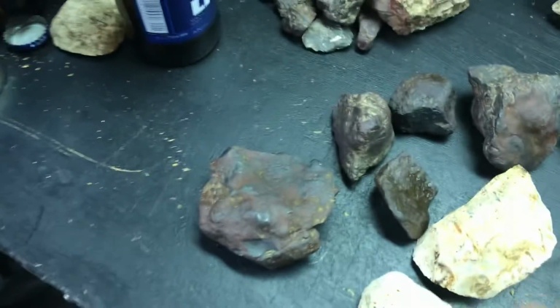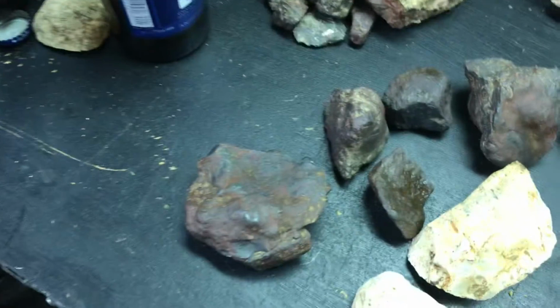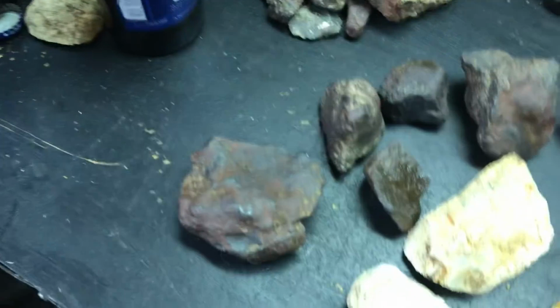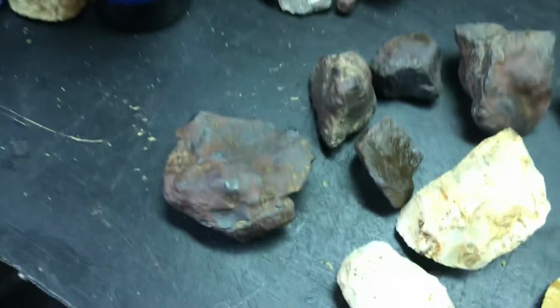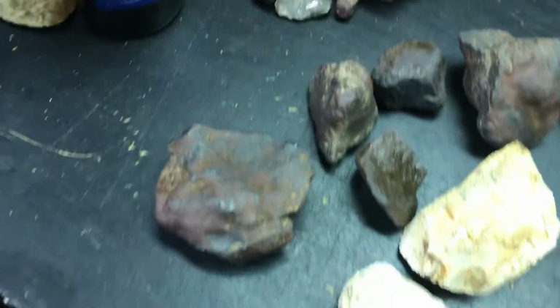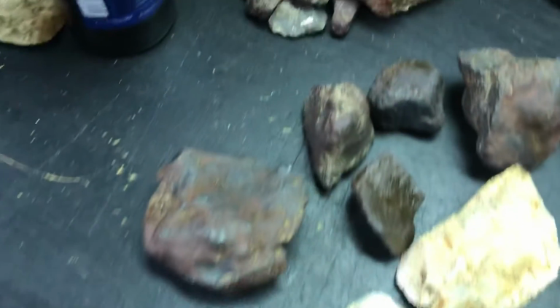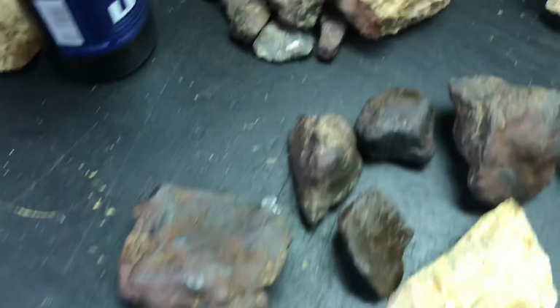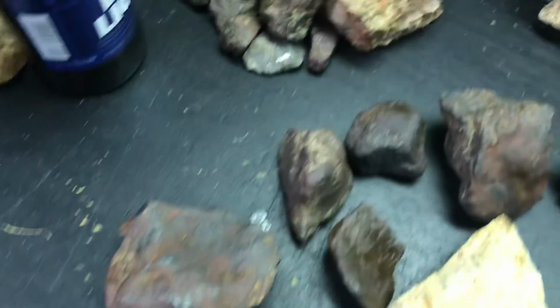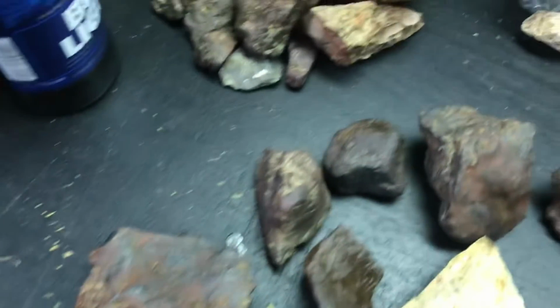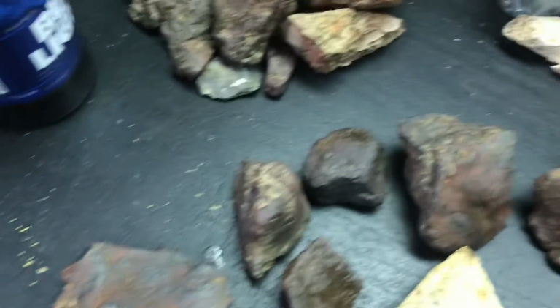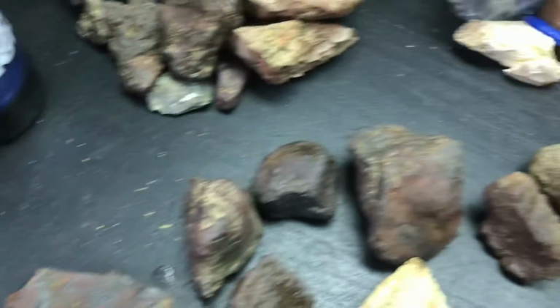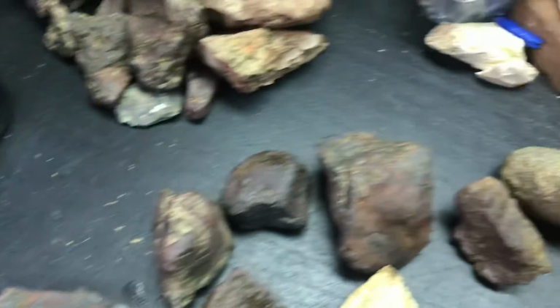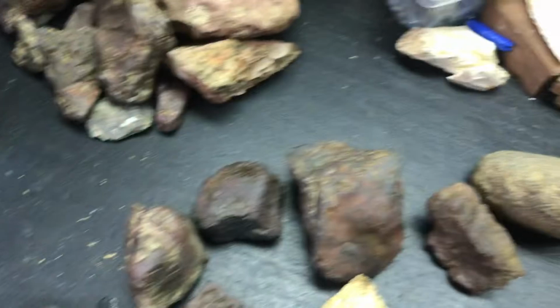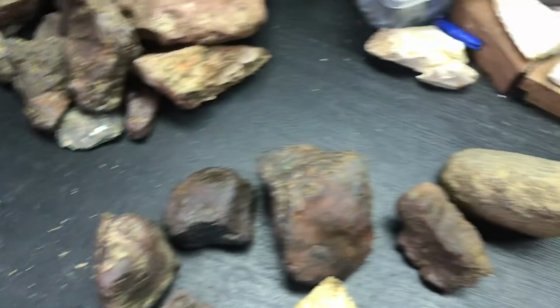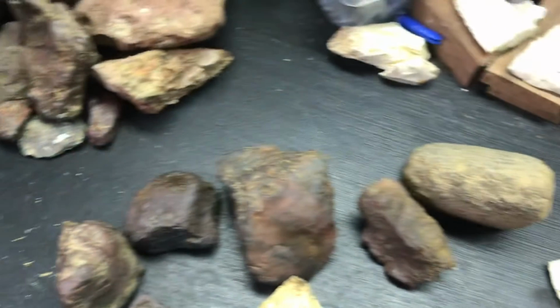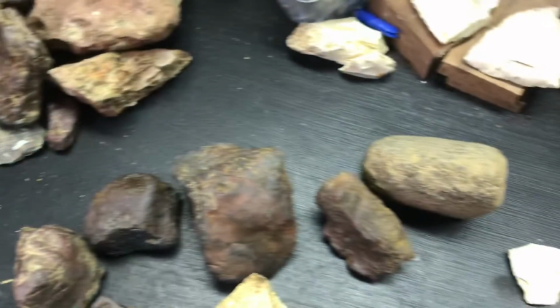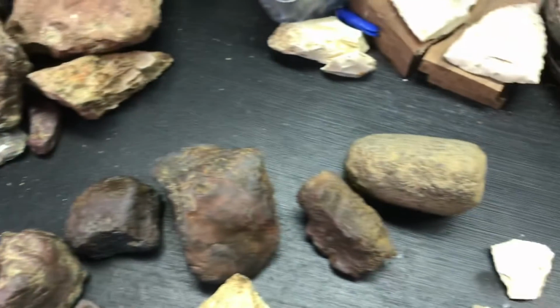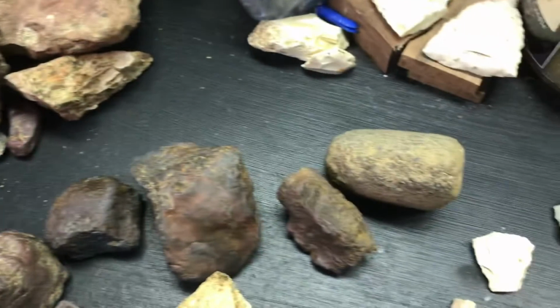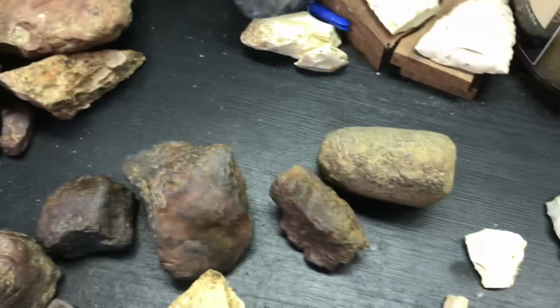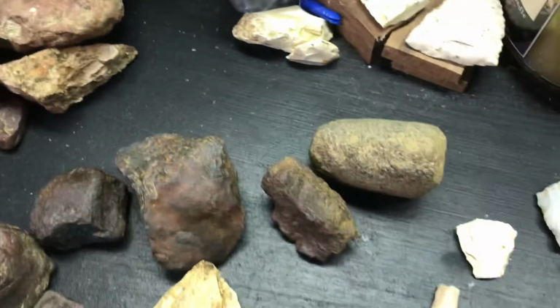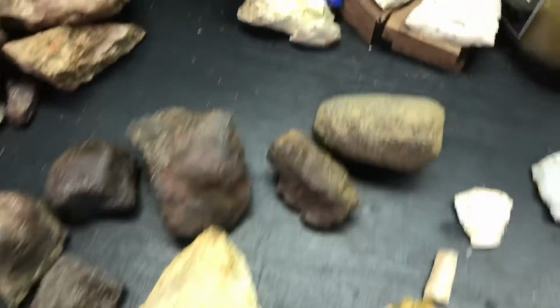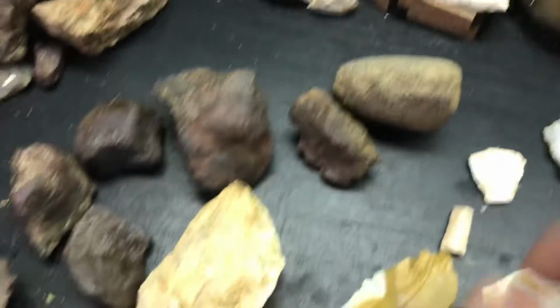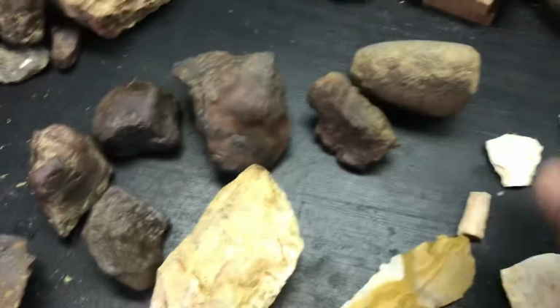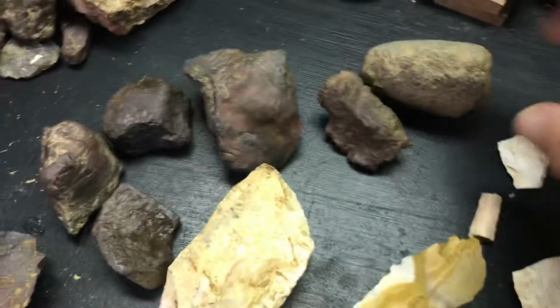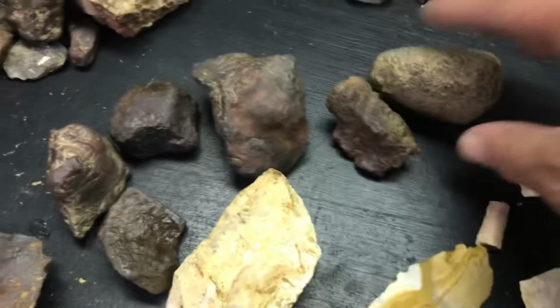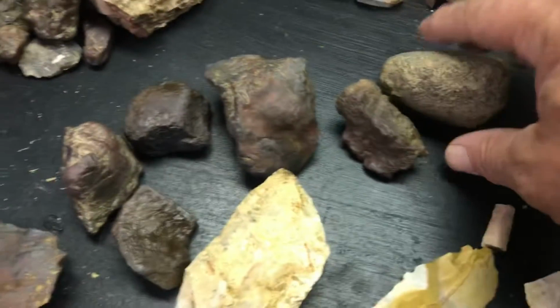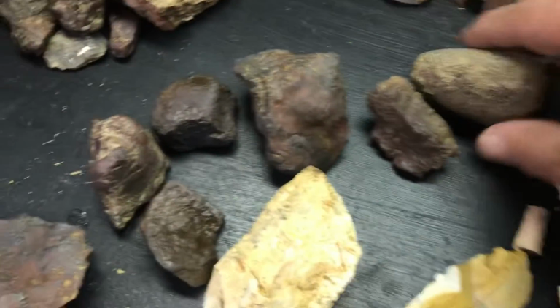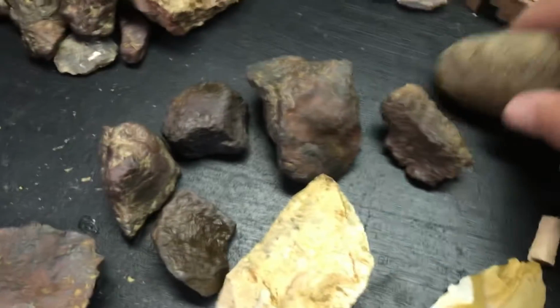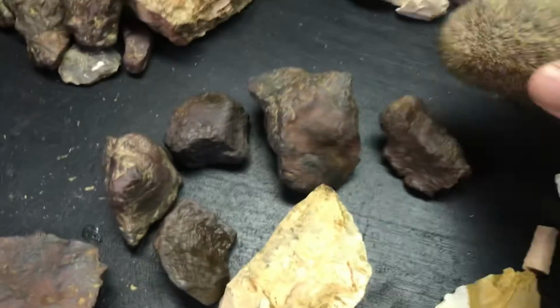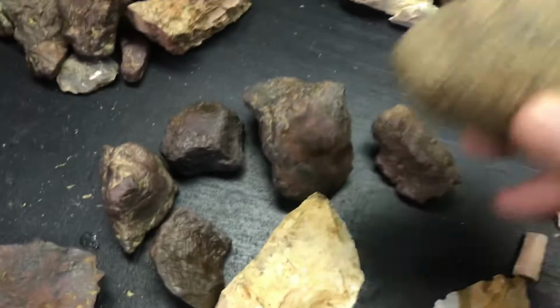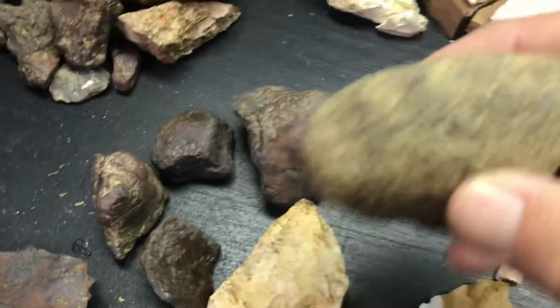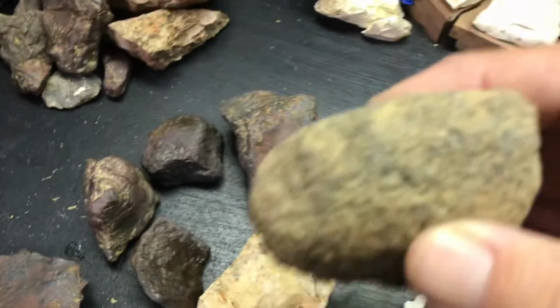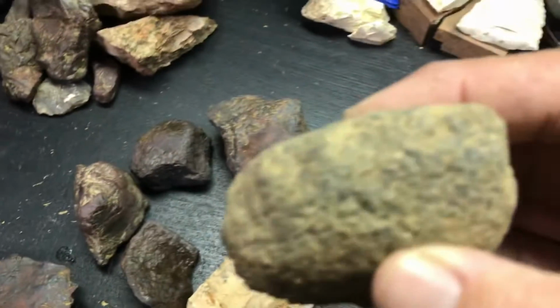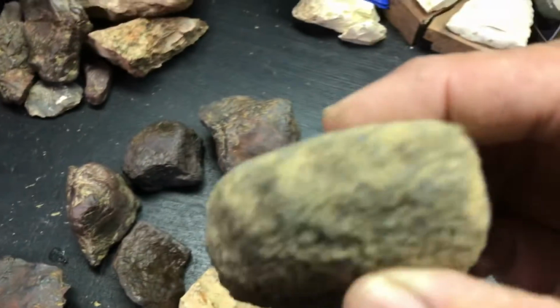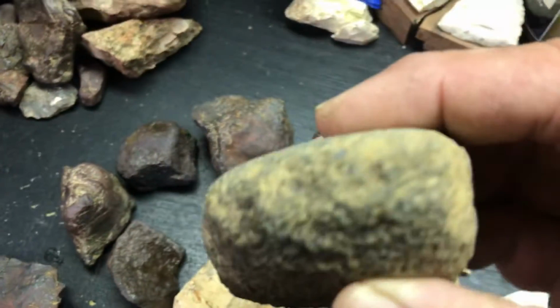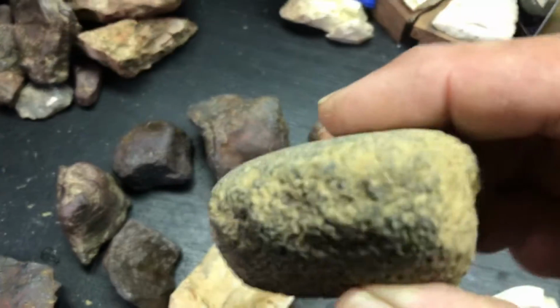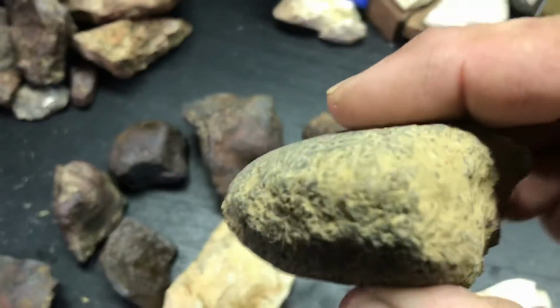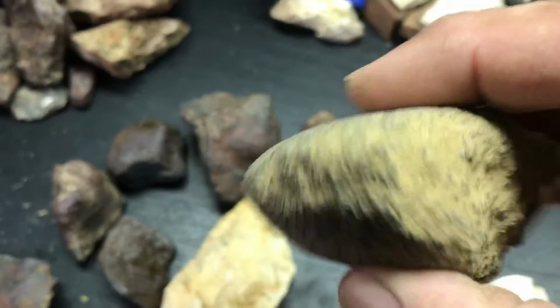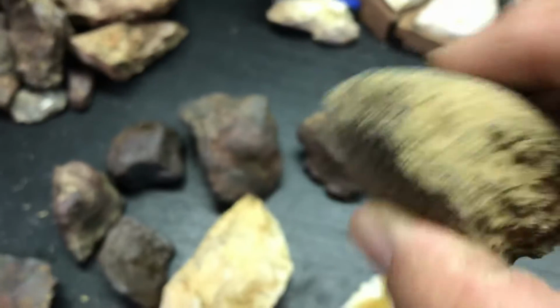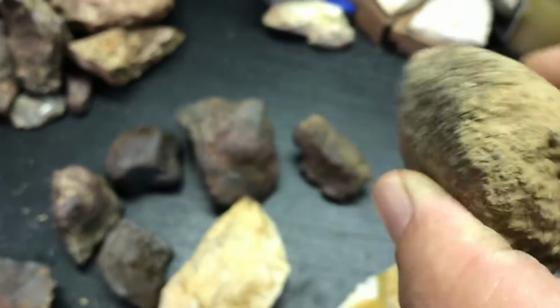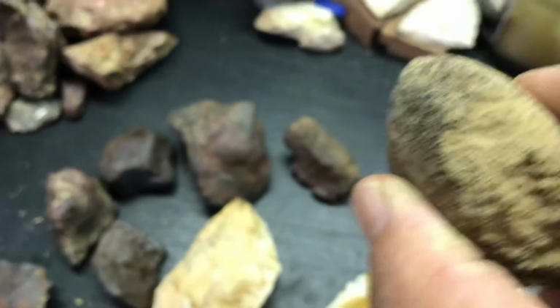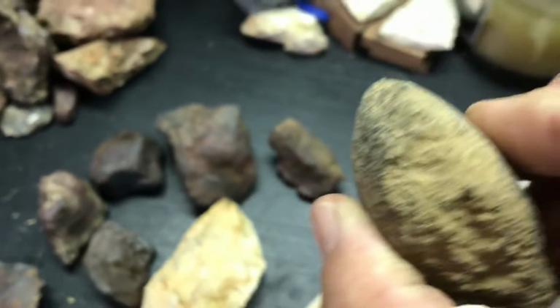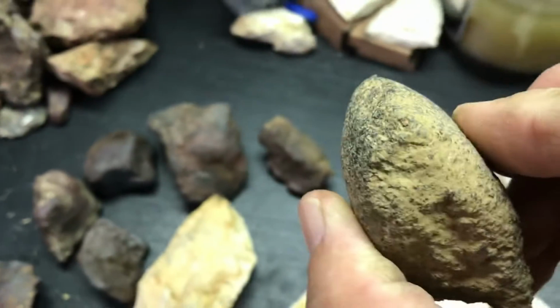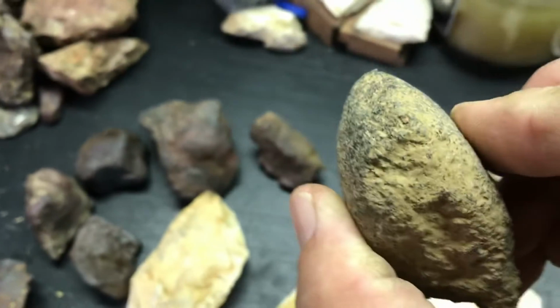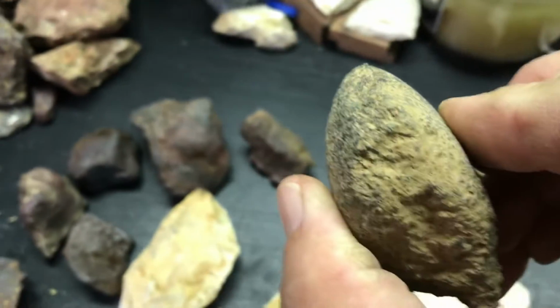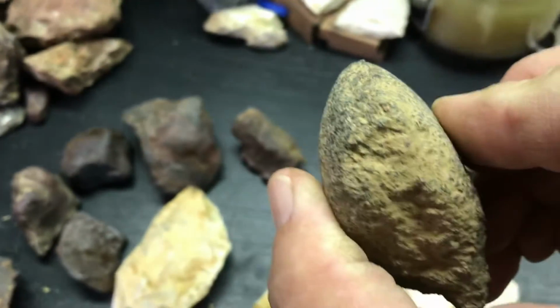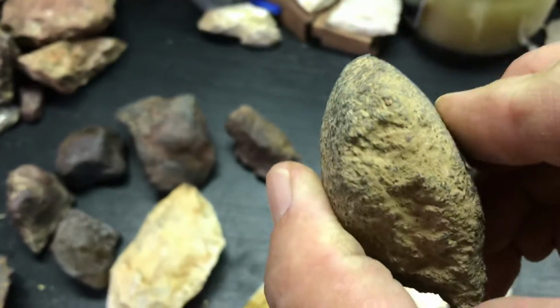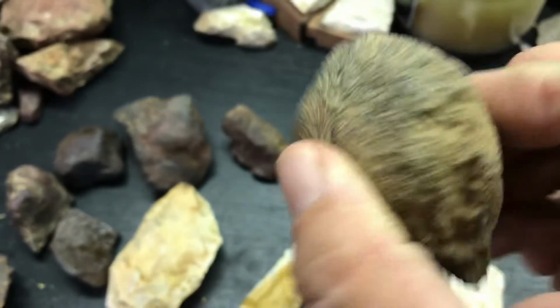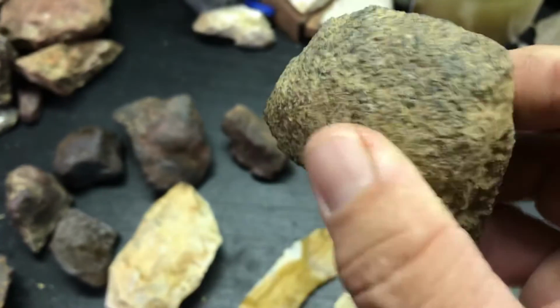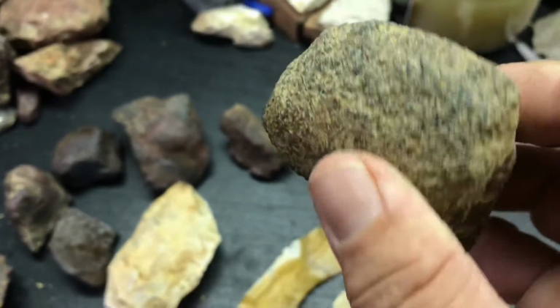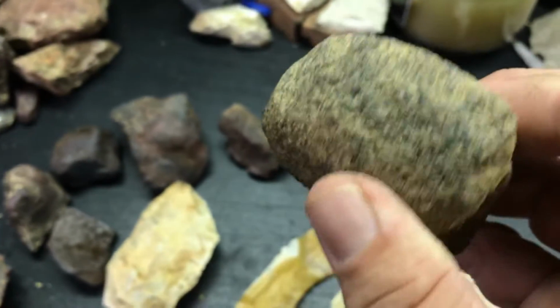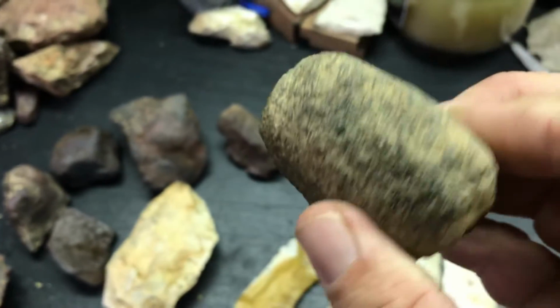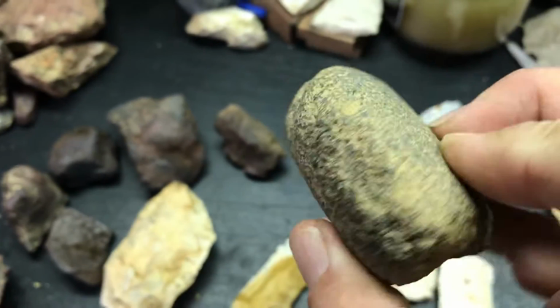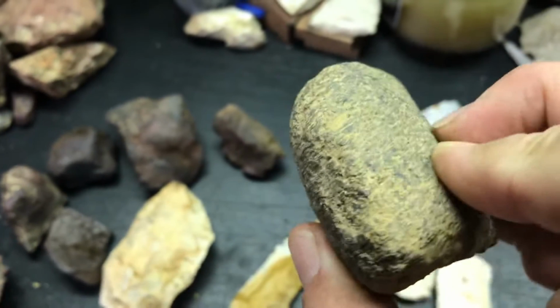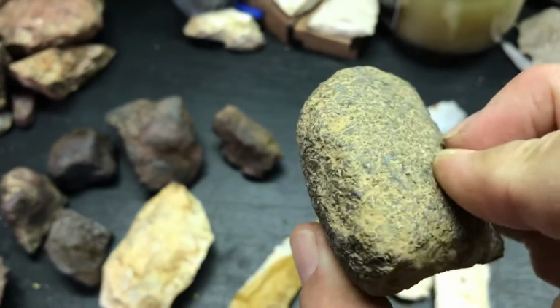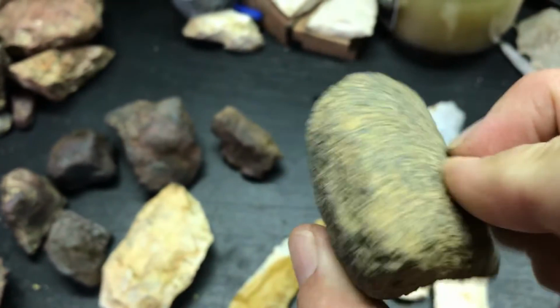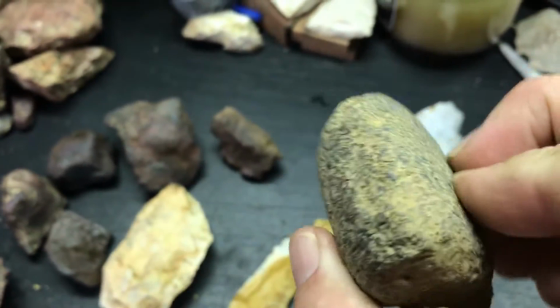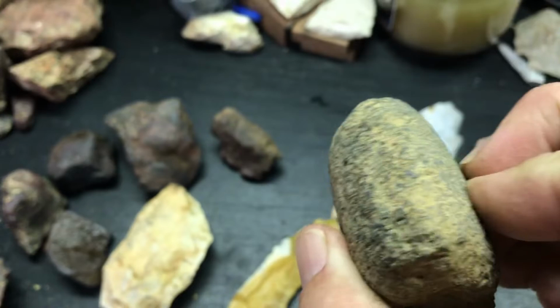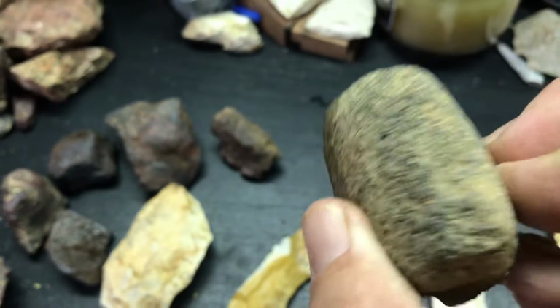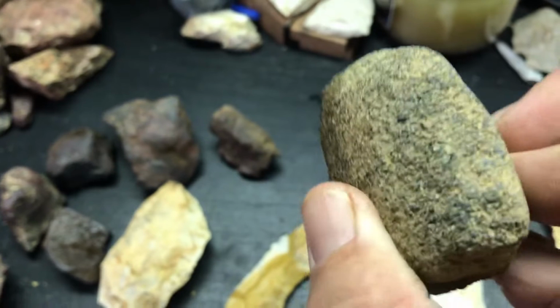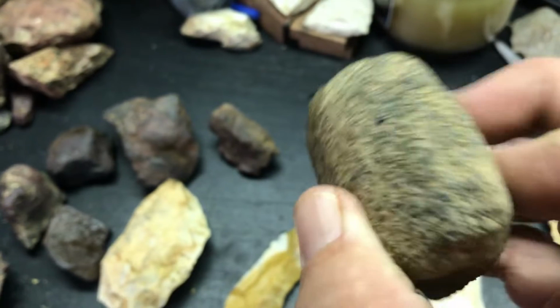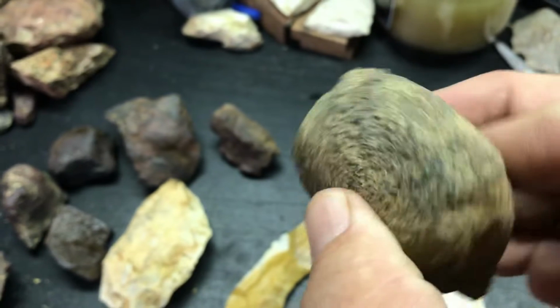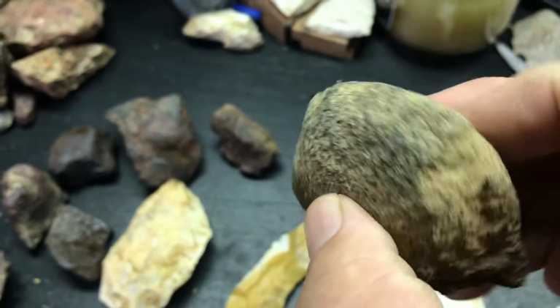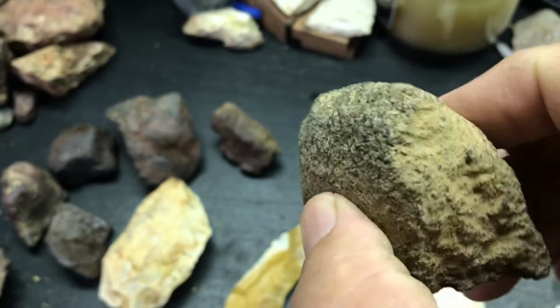Hematite once again, just loads of that. This I don't know. Looks like it's got a bit.